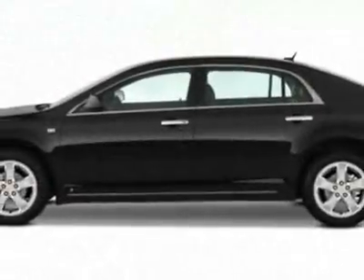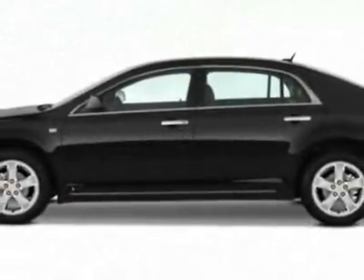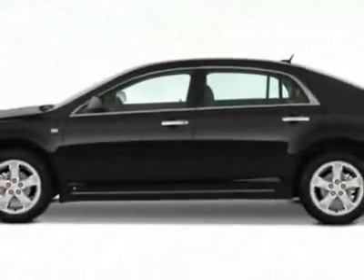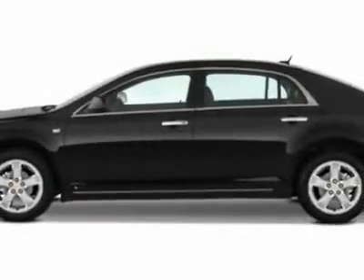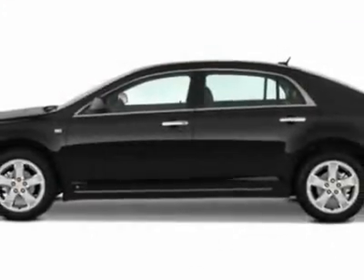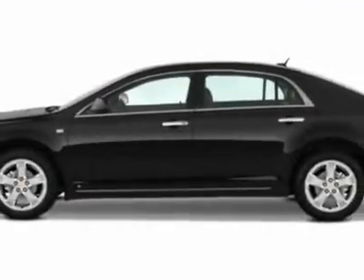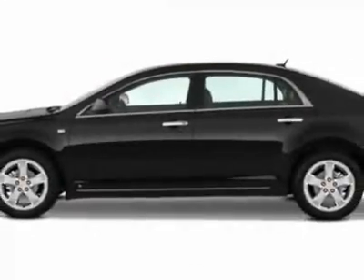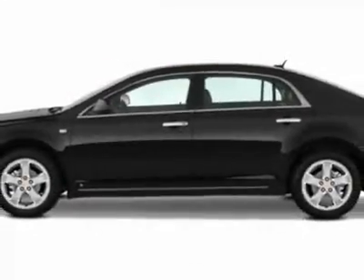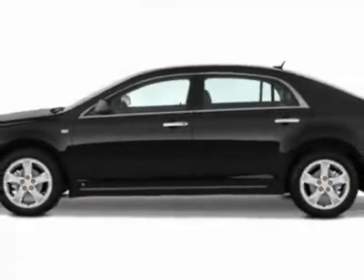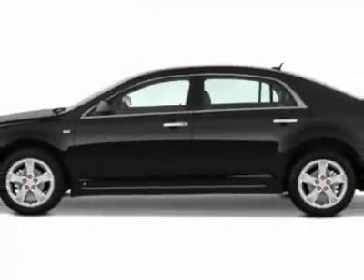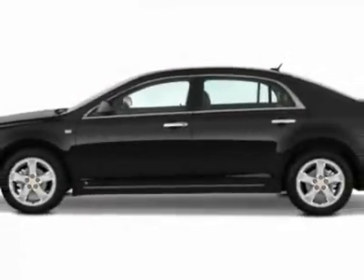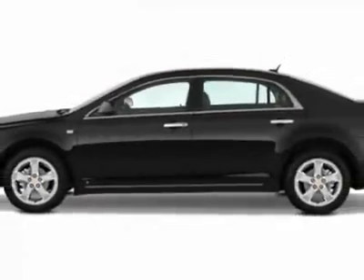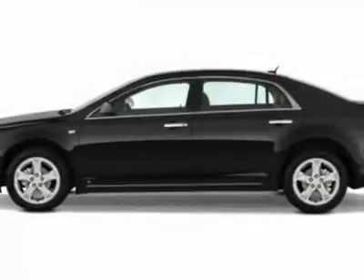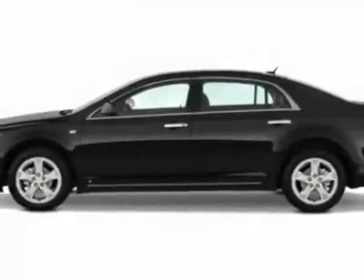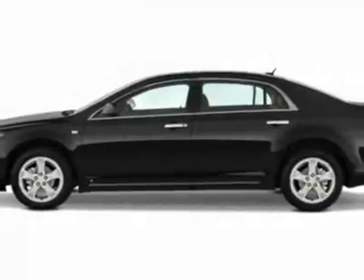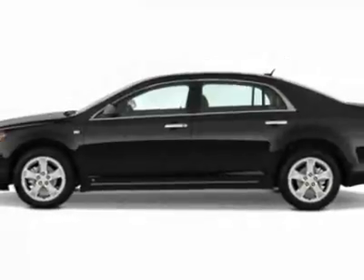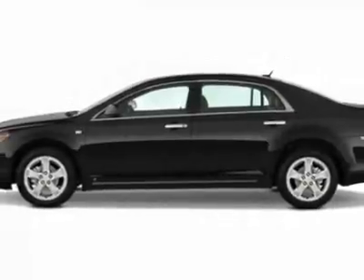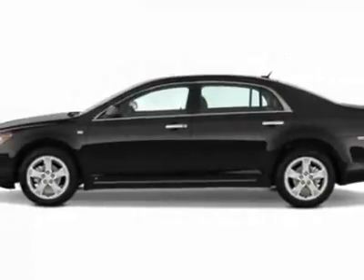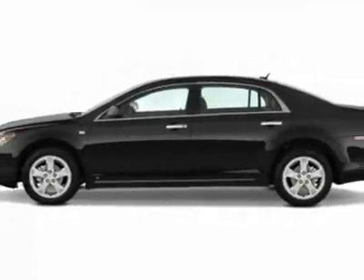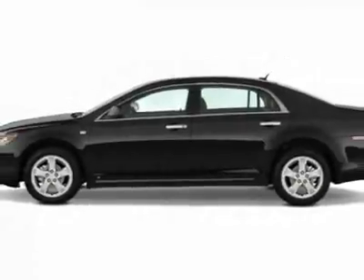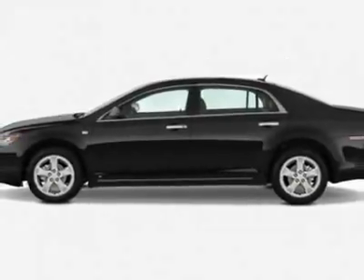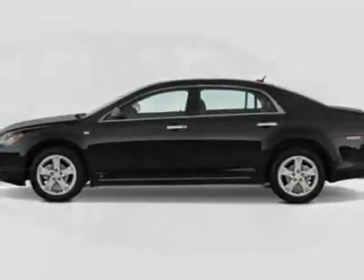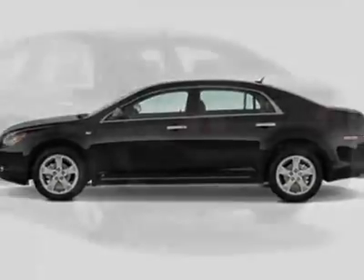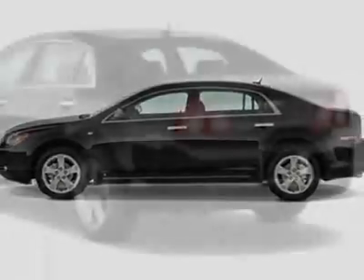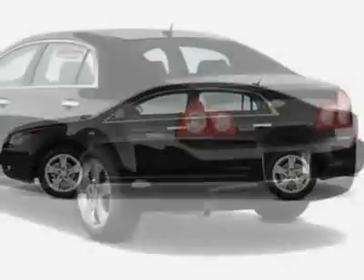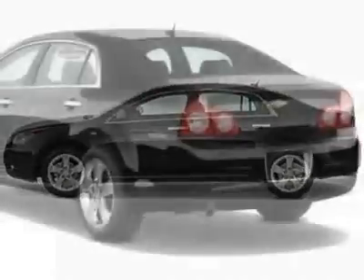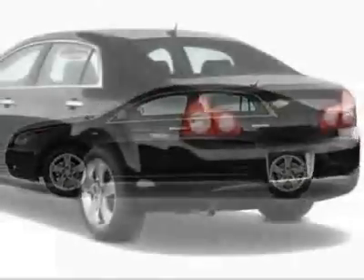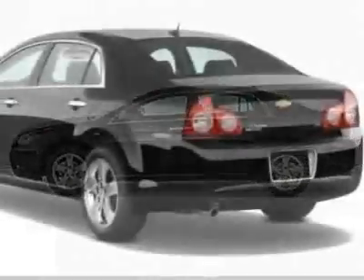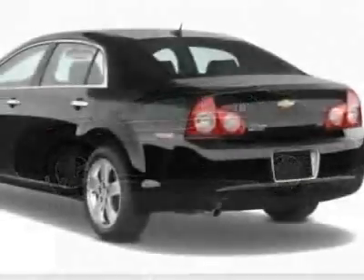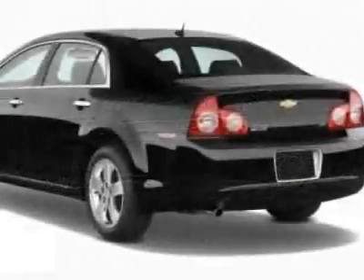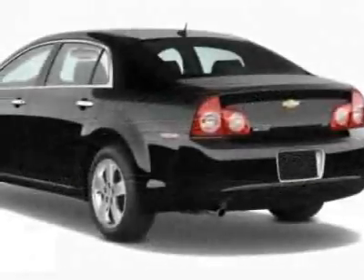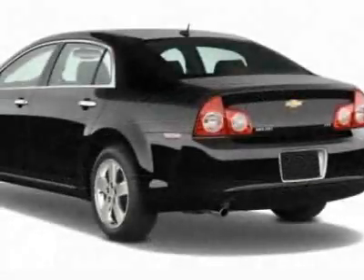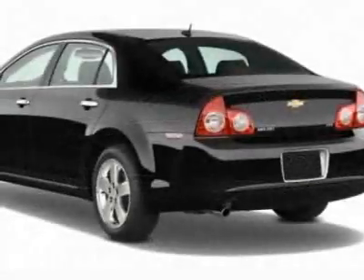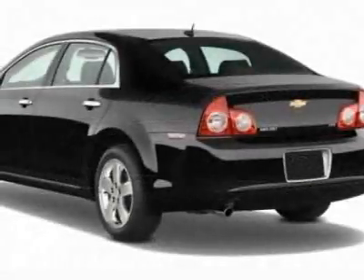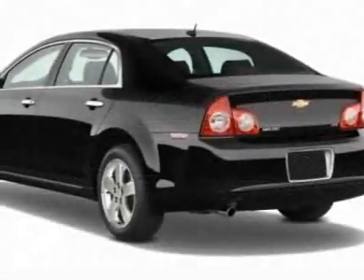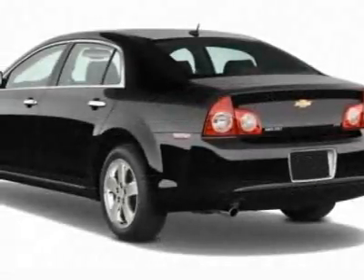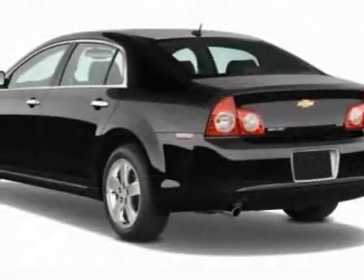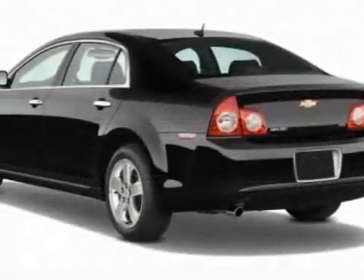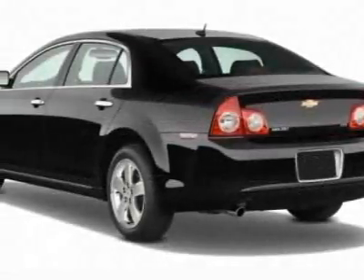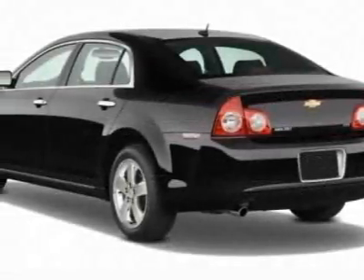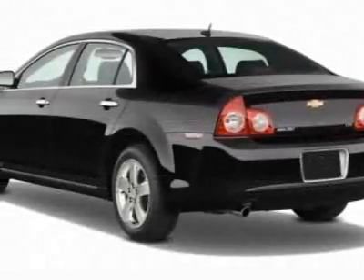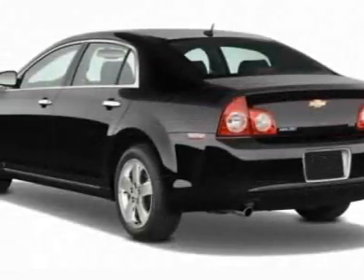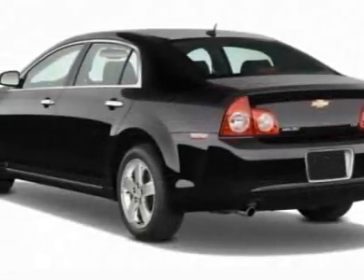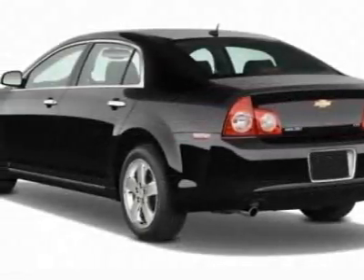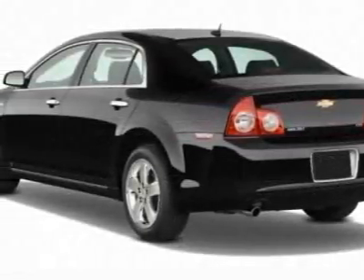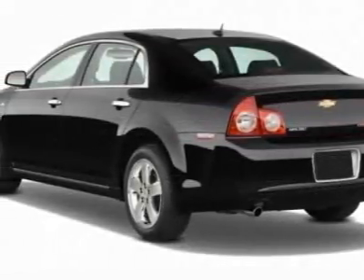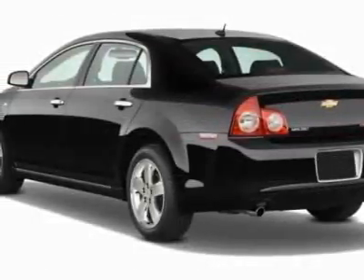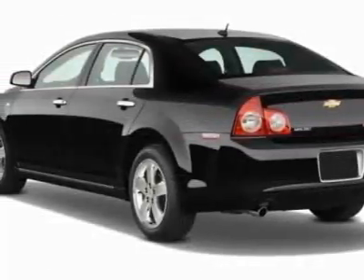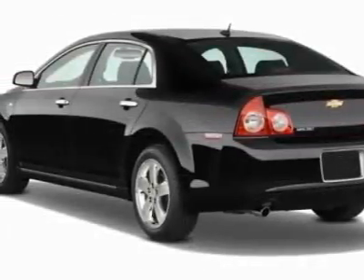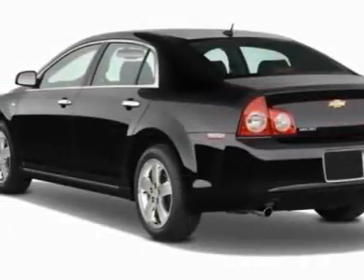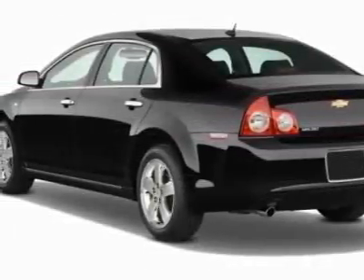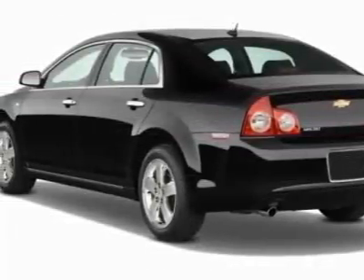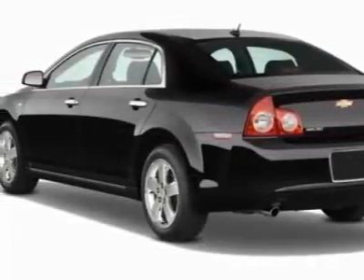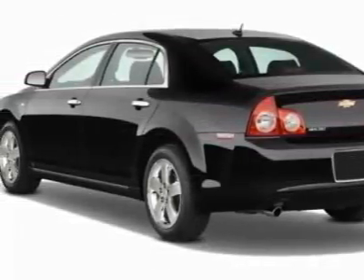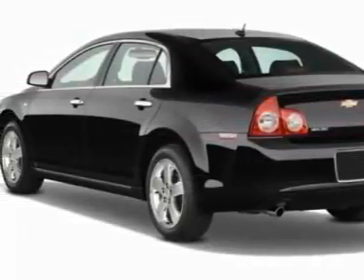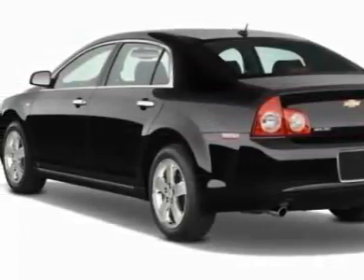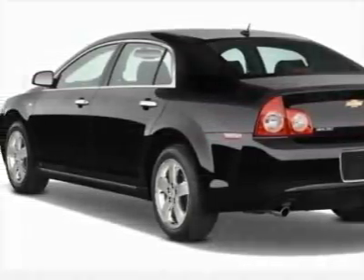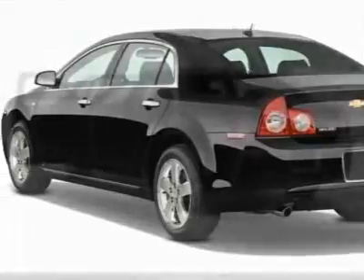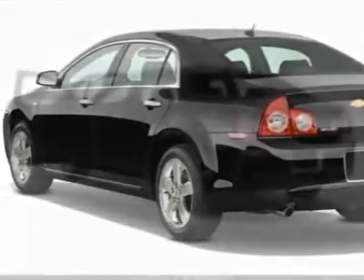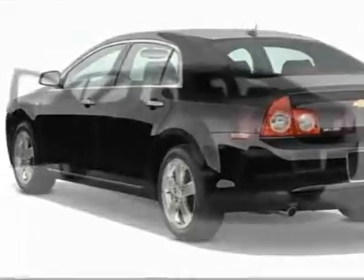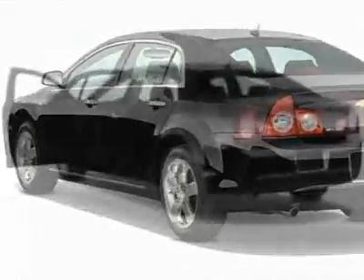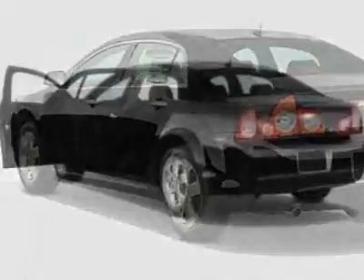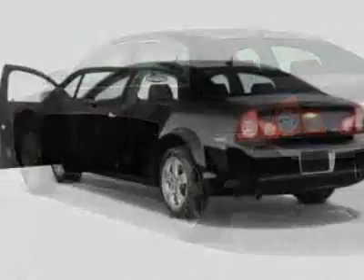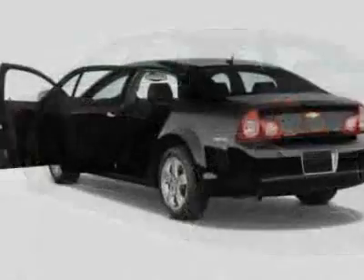This Malibu boasts a 2.4-liter in-line-four engine and has a six-speed automatic transmission.